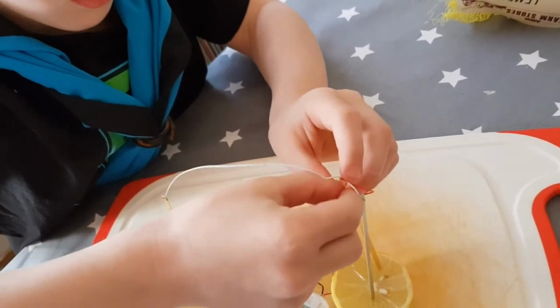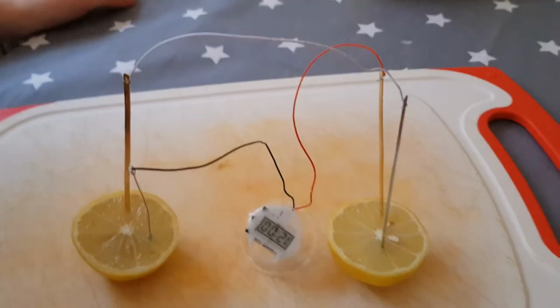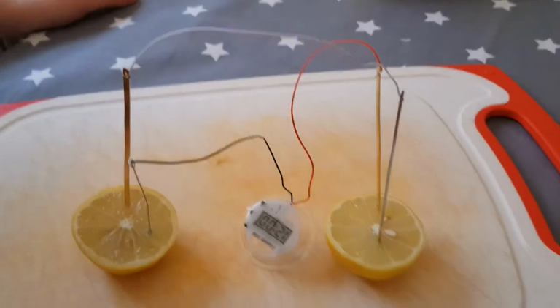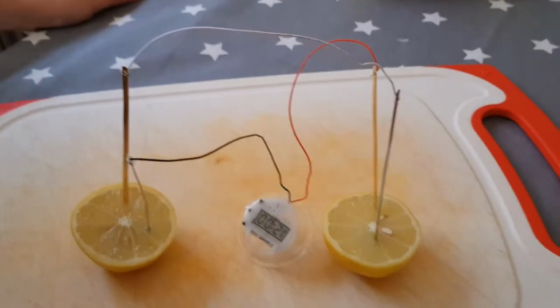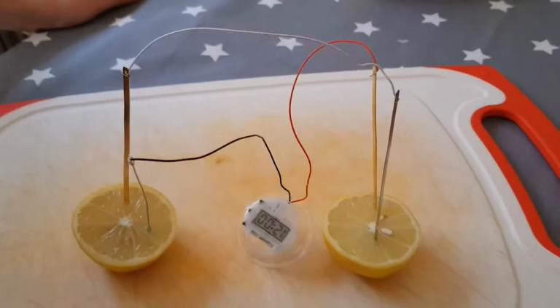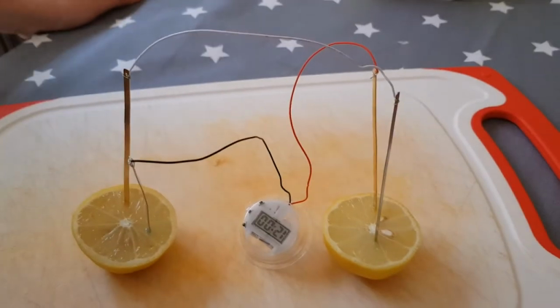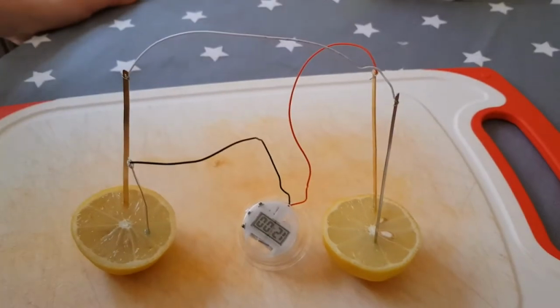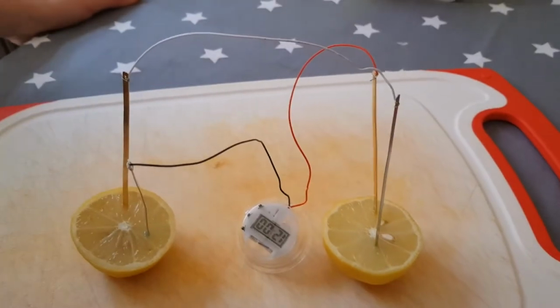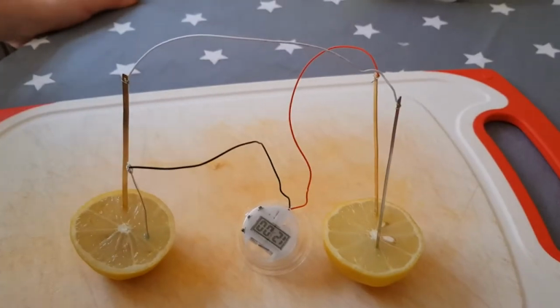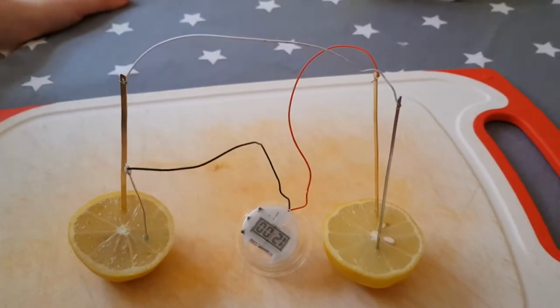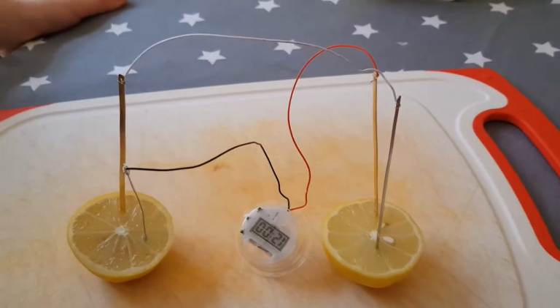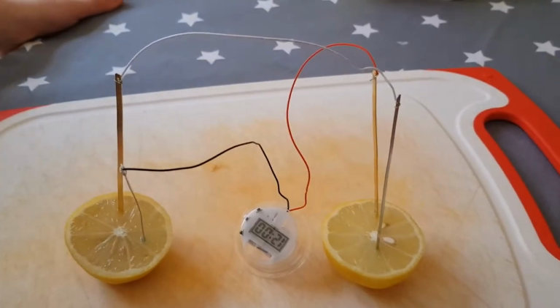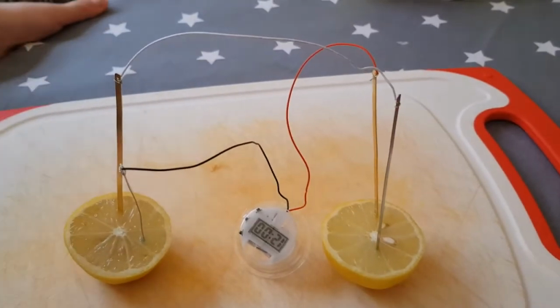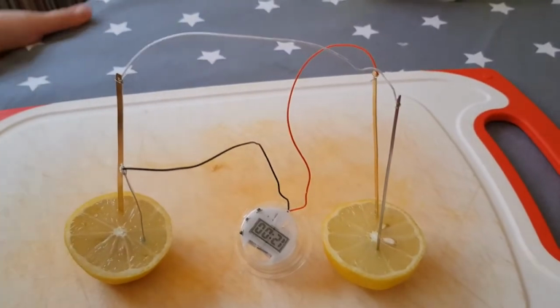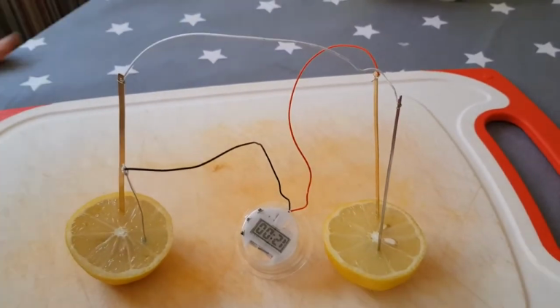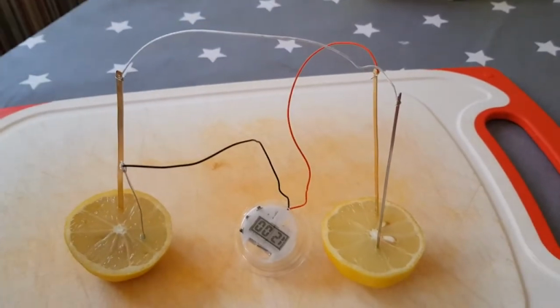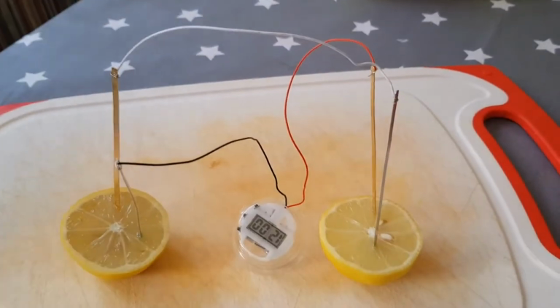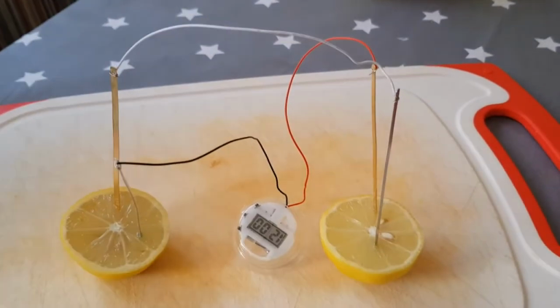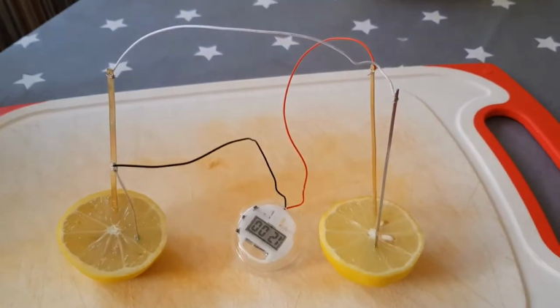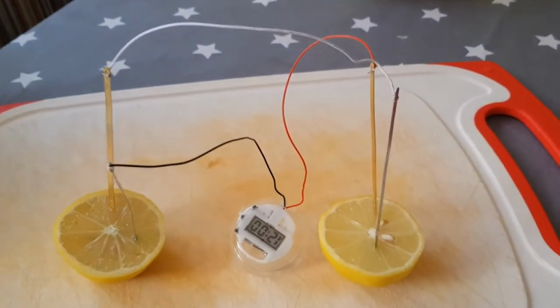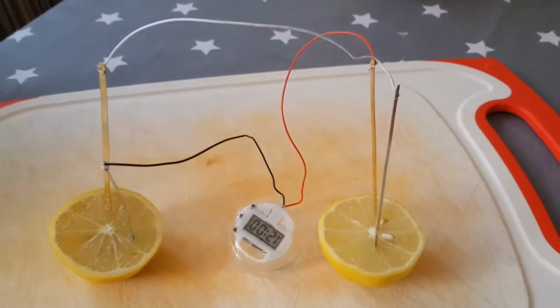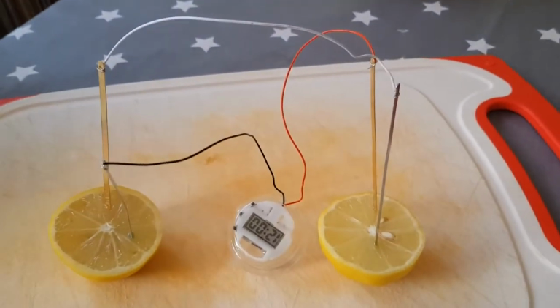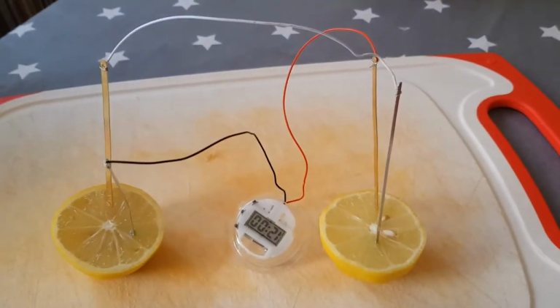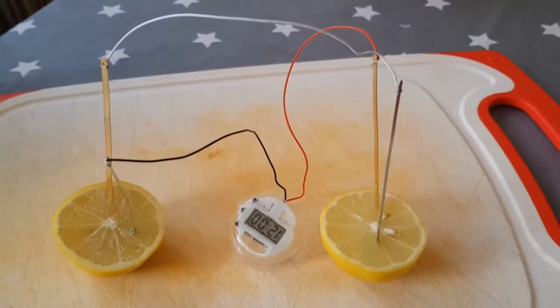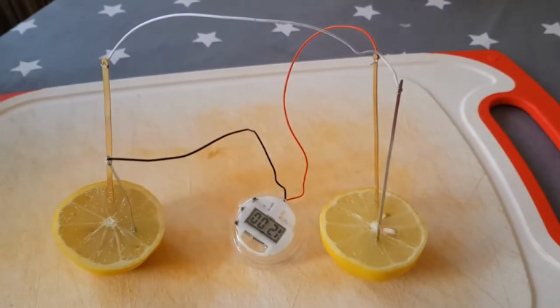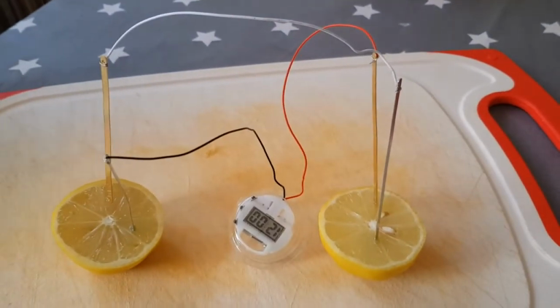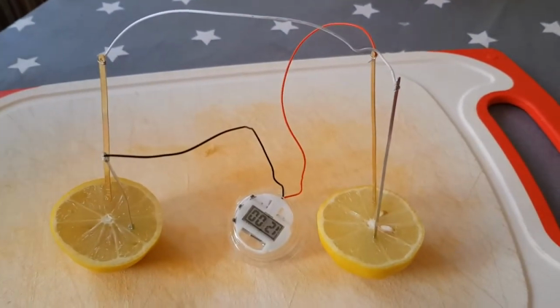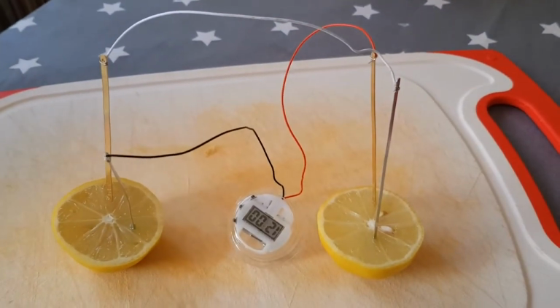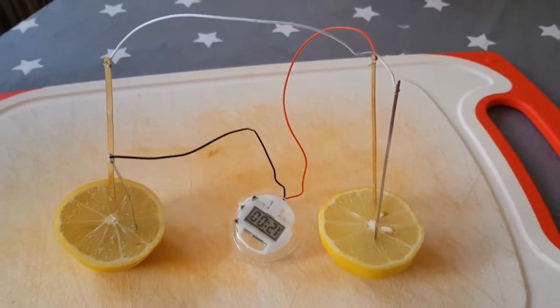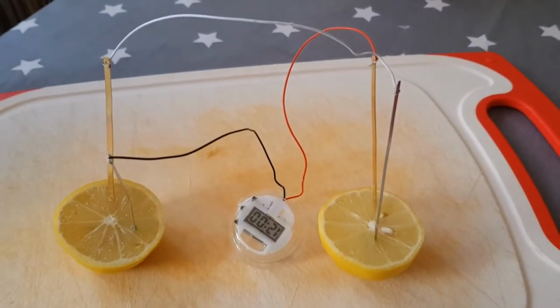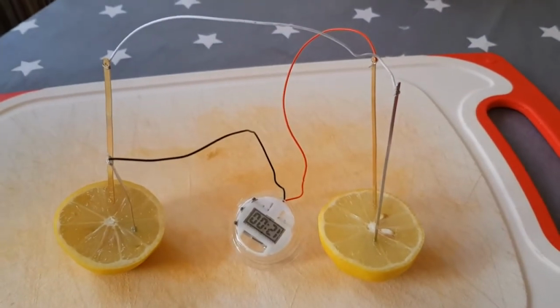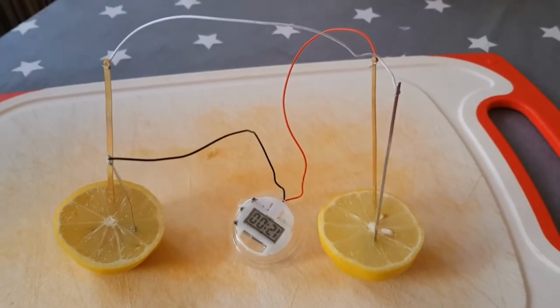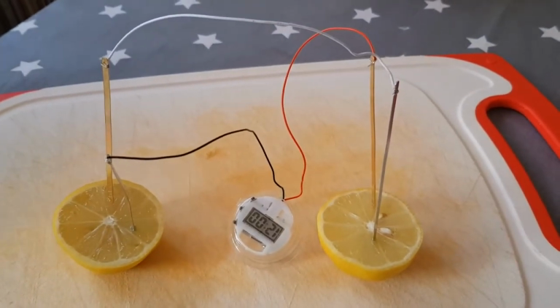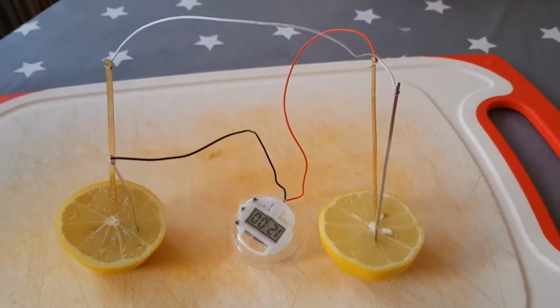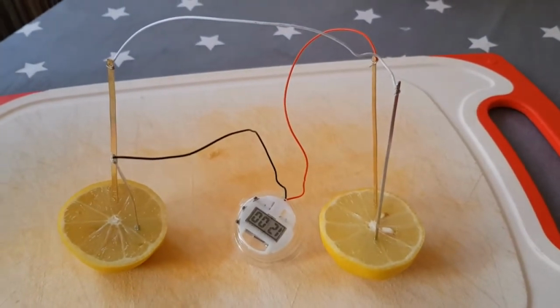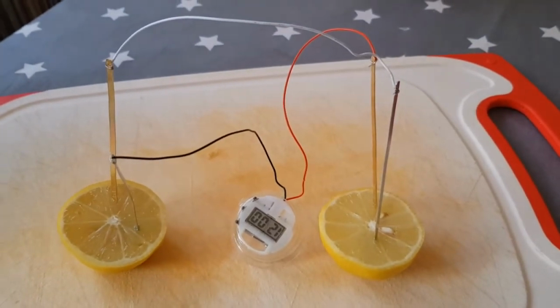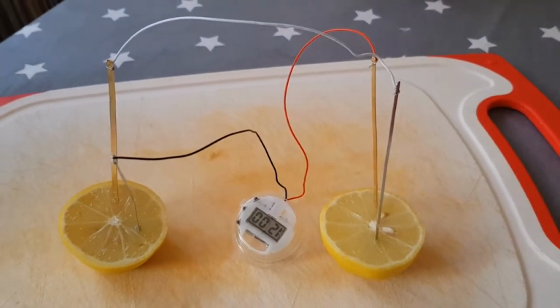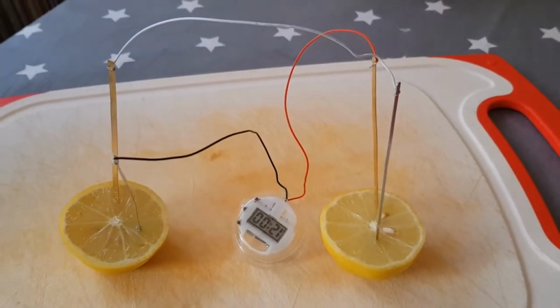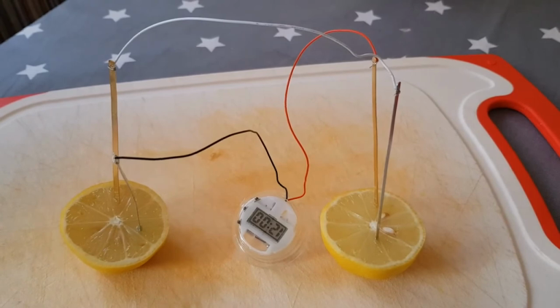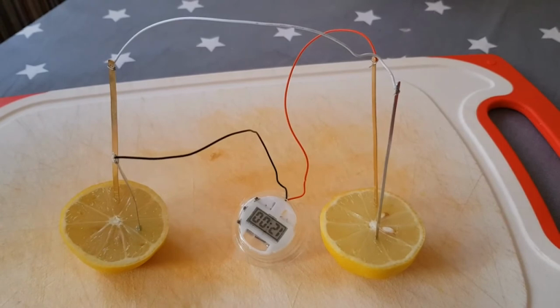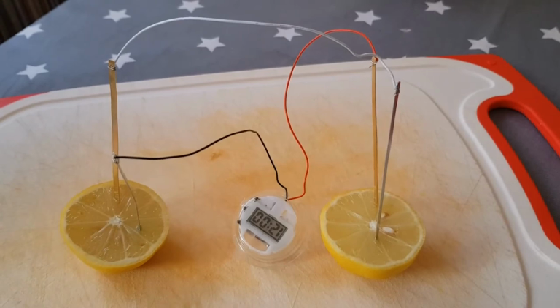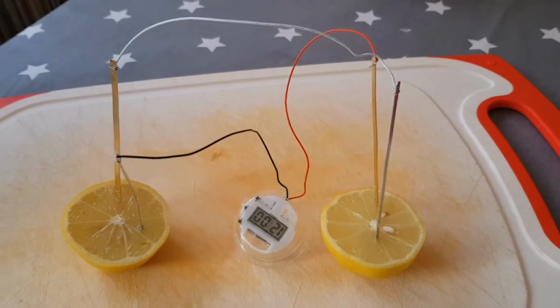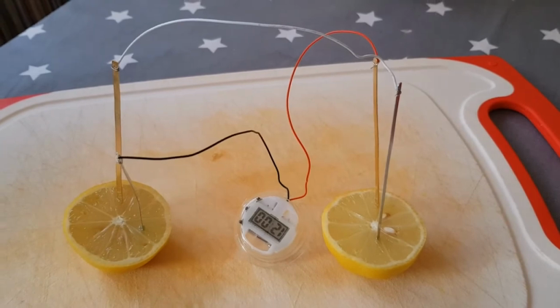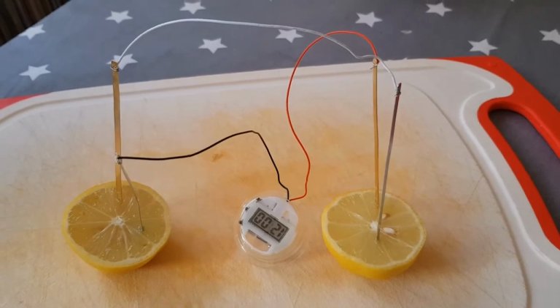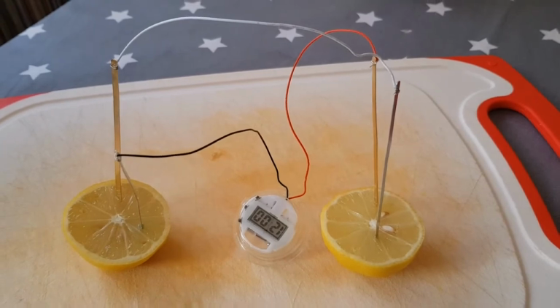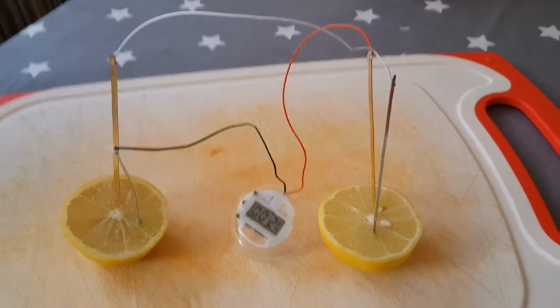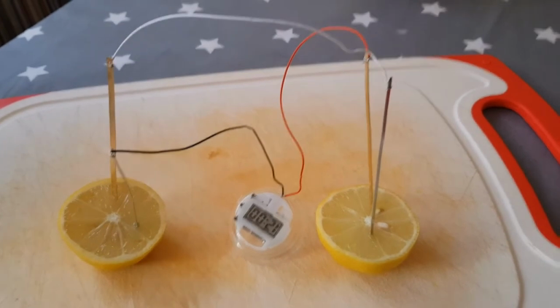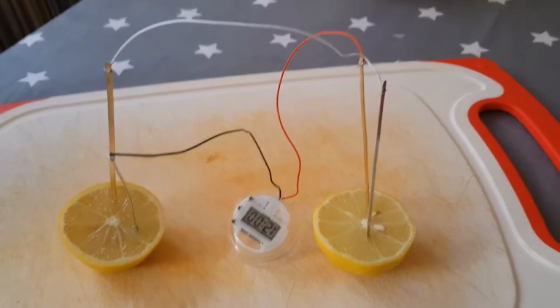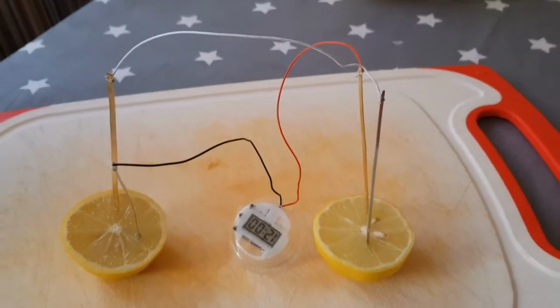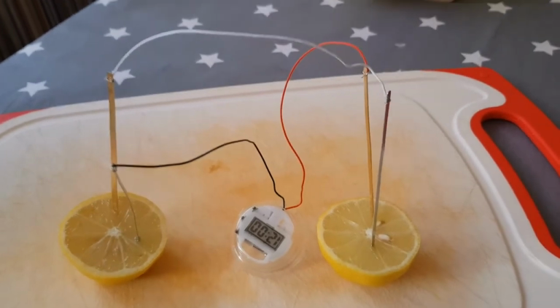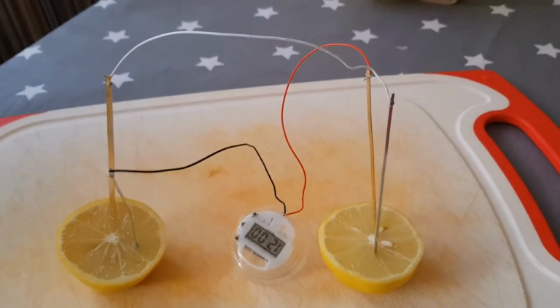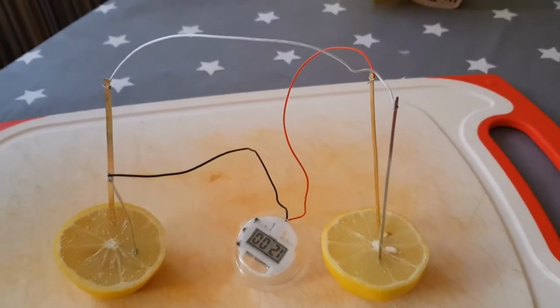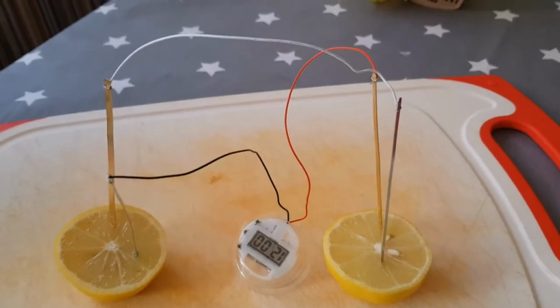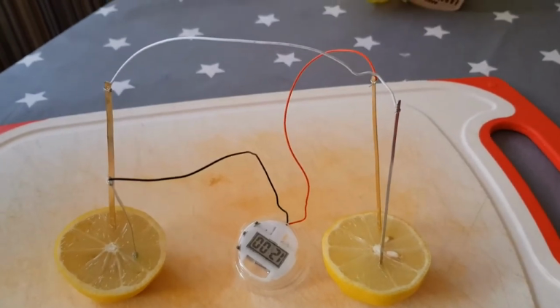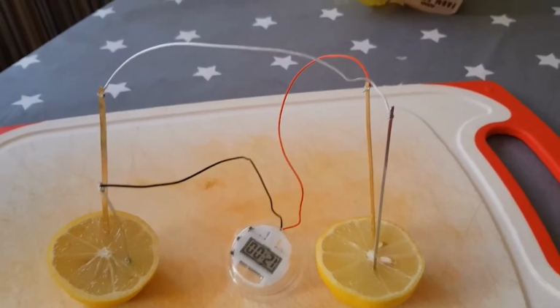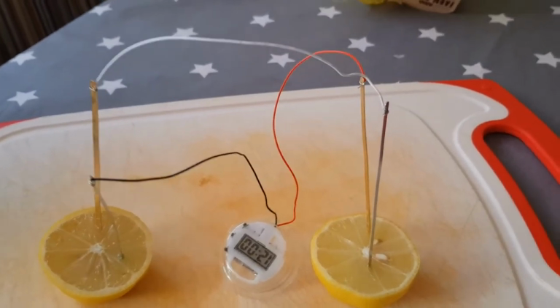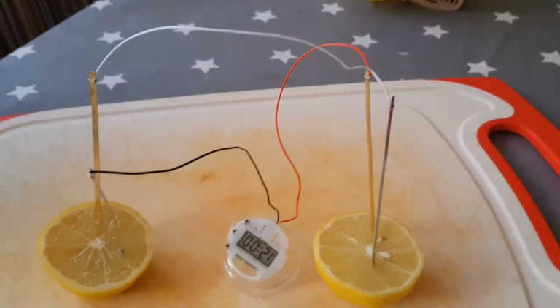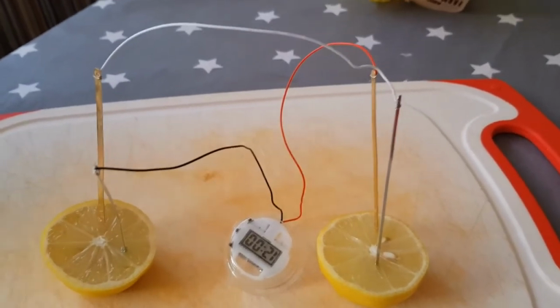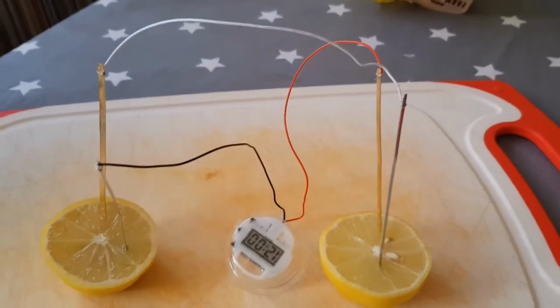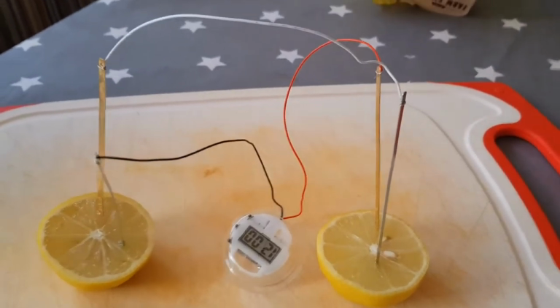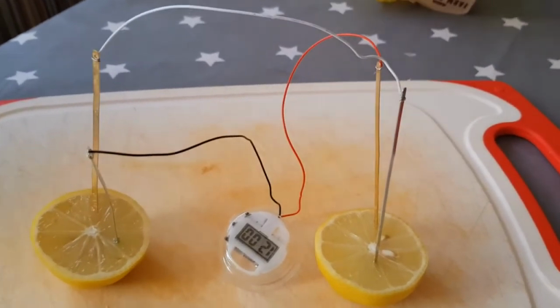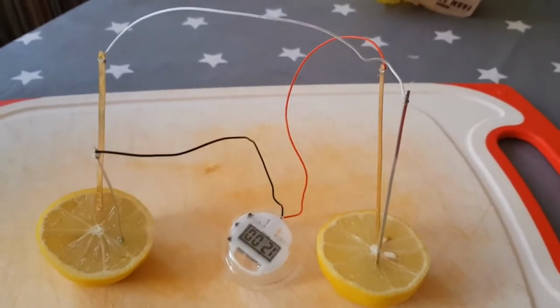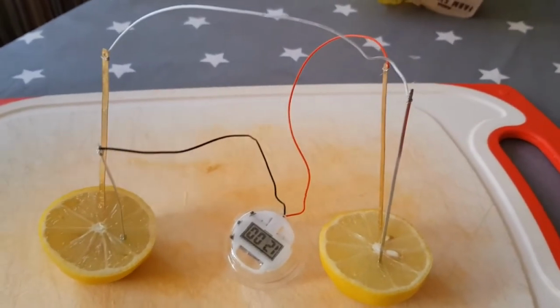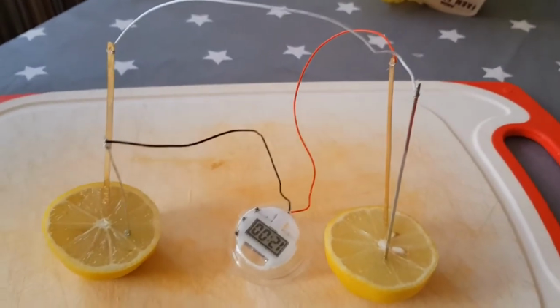And there we have it guys — a working alarm clock powered by fruit. That is amazing.